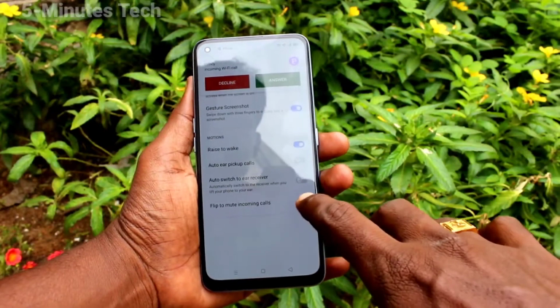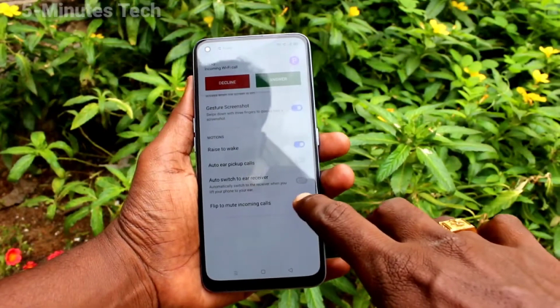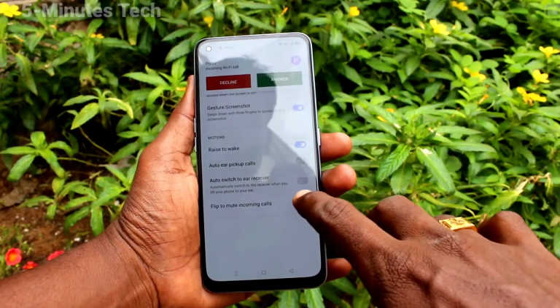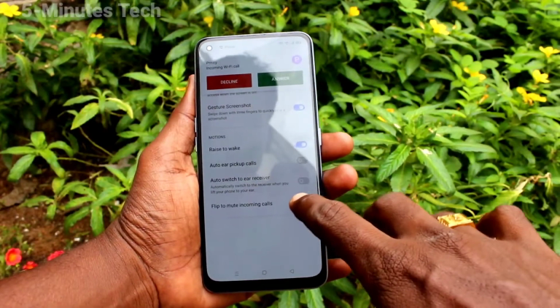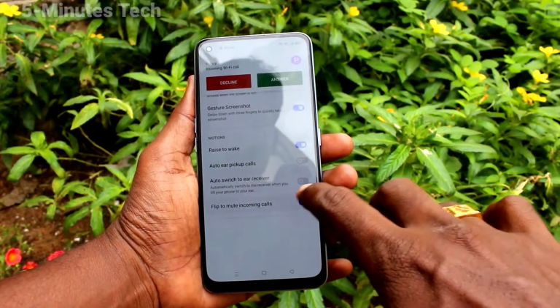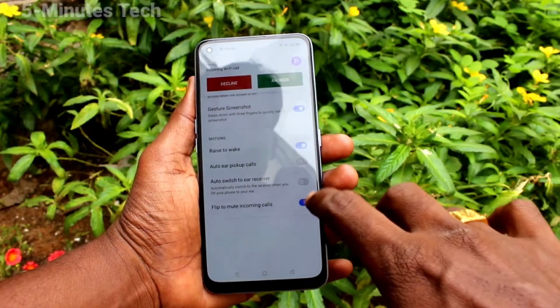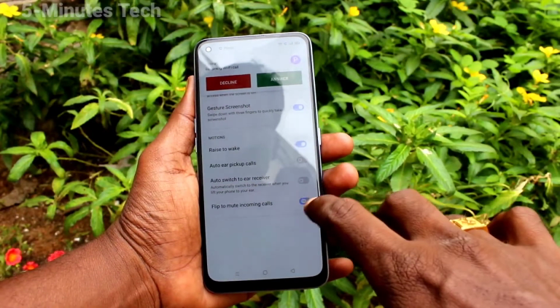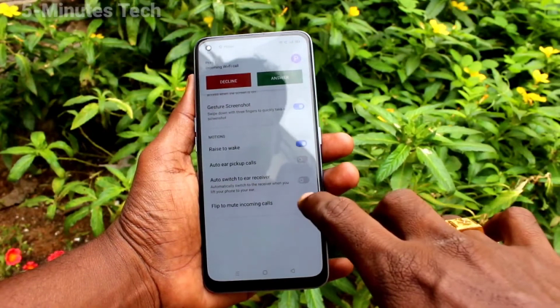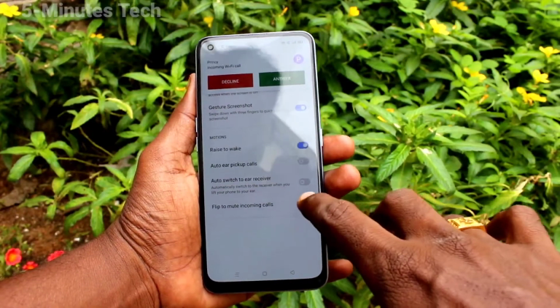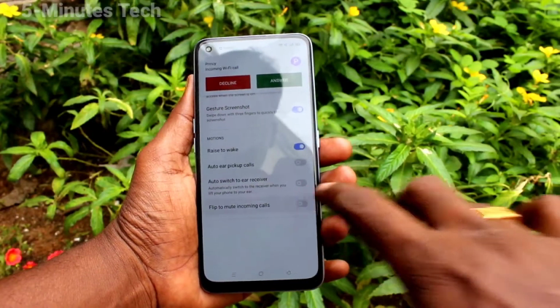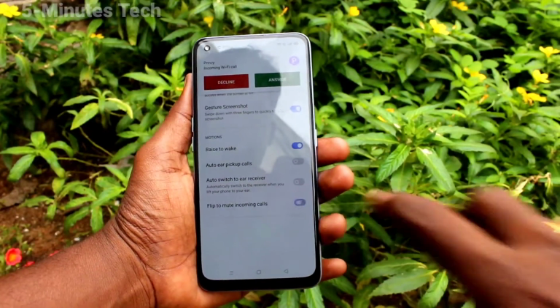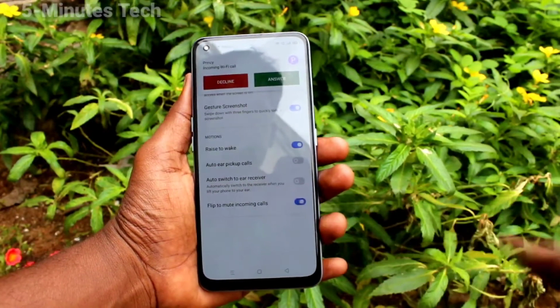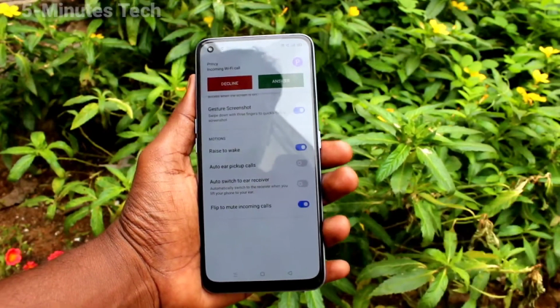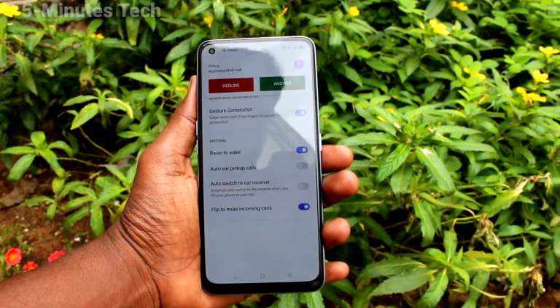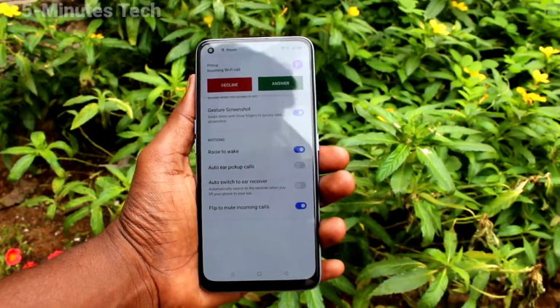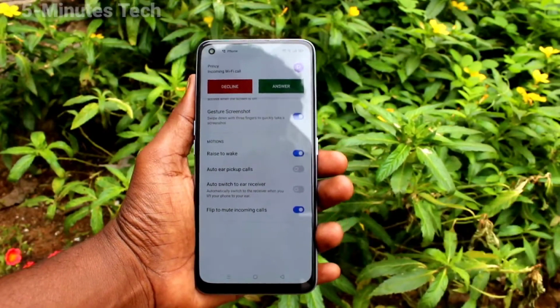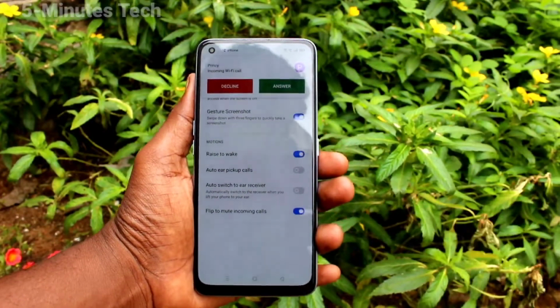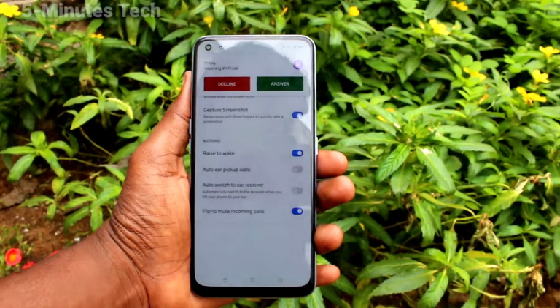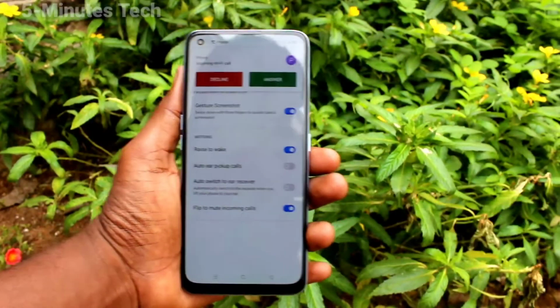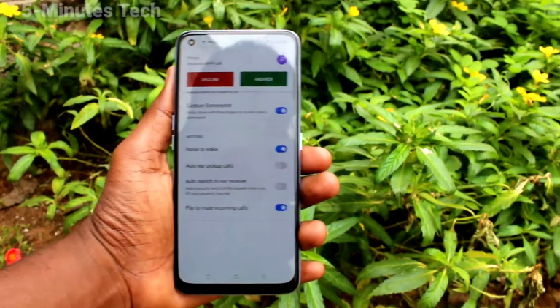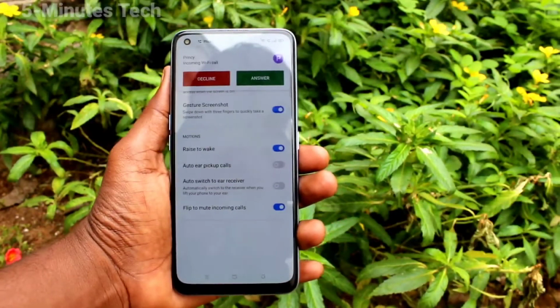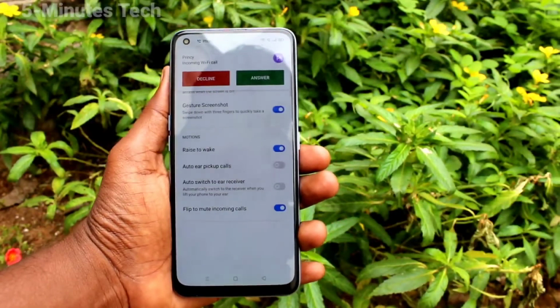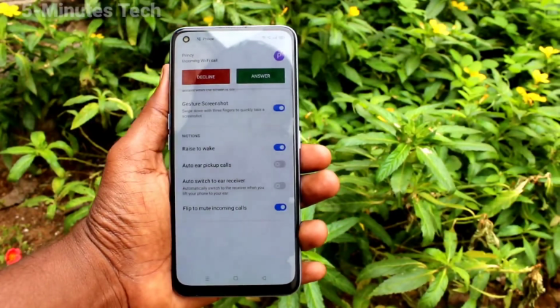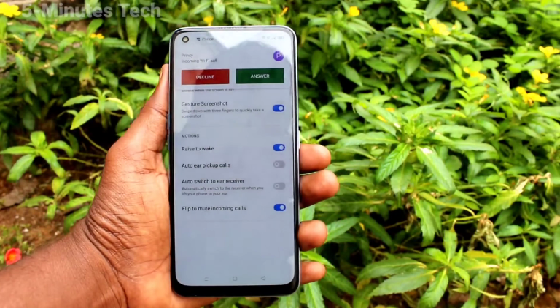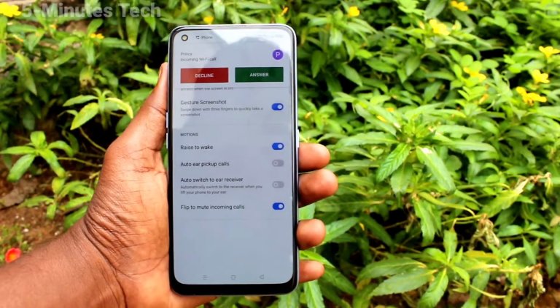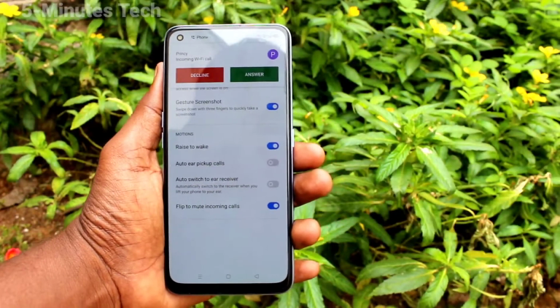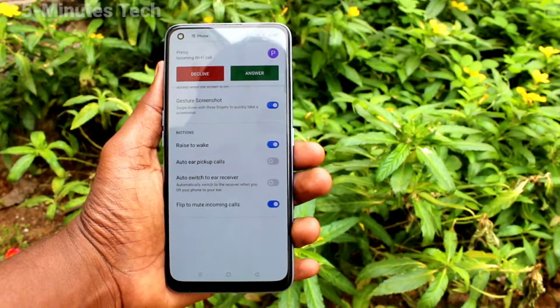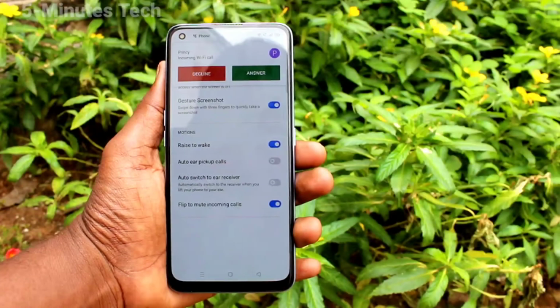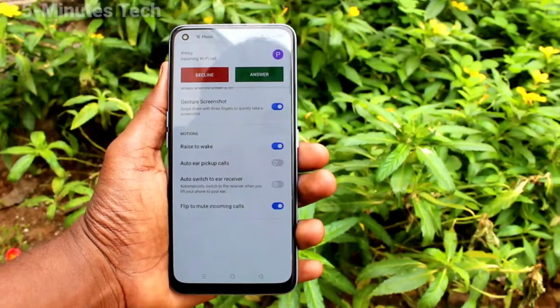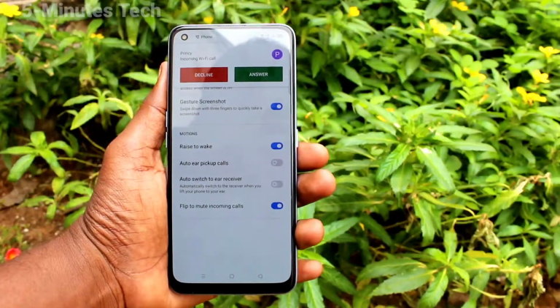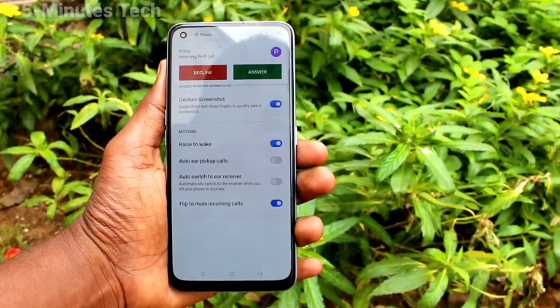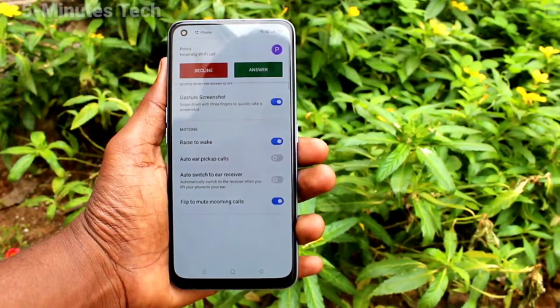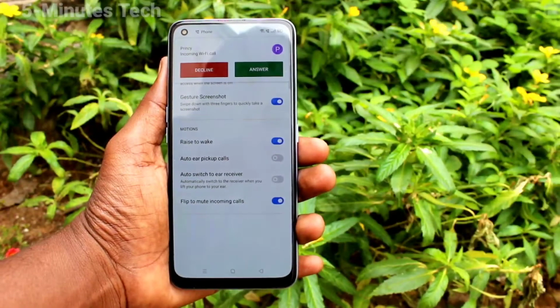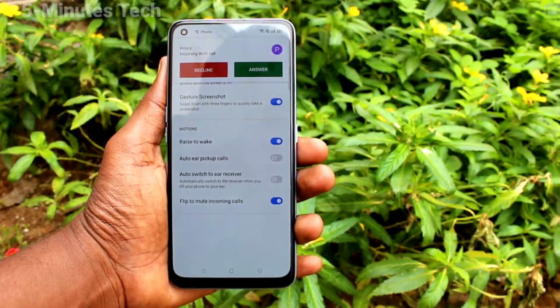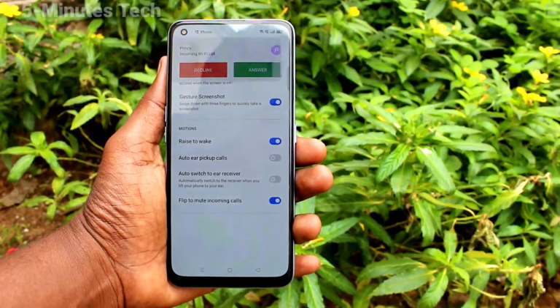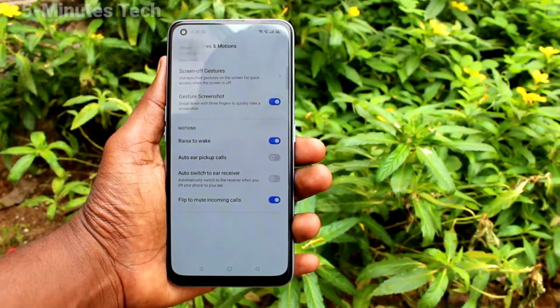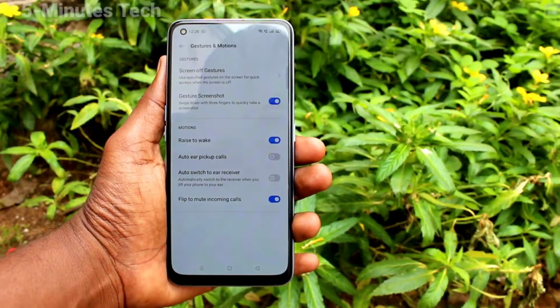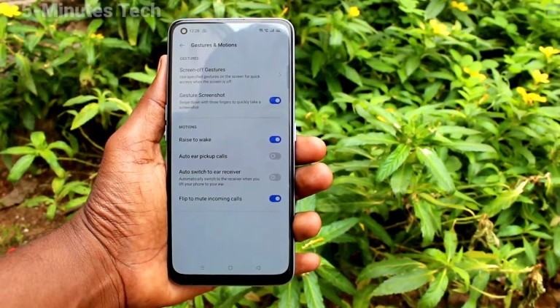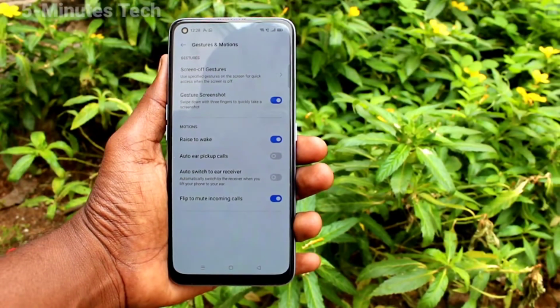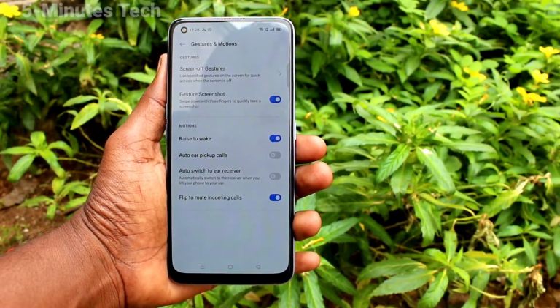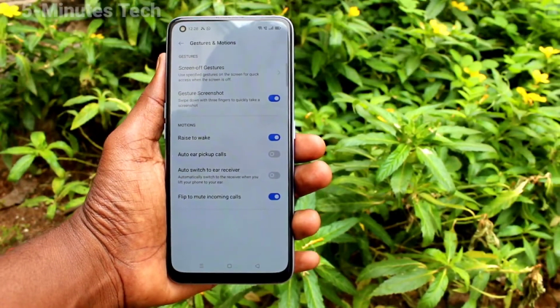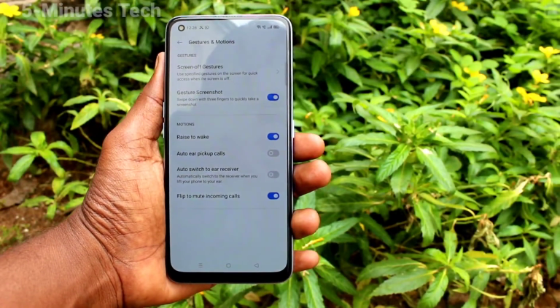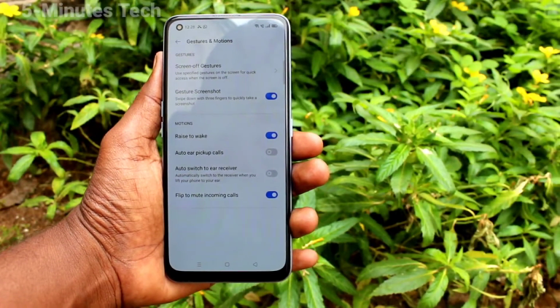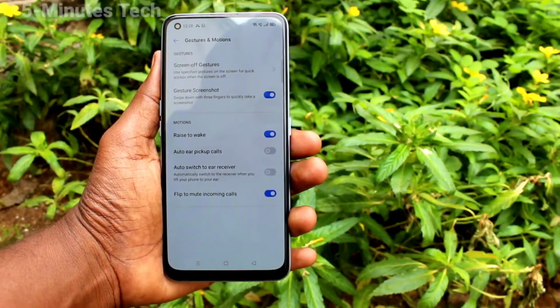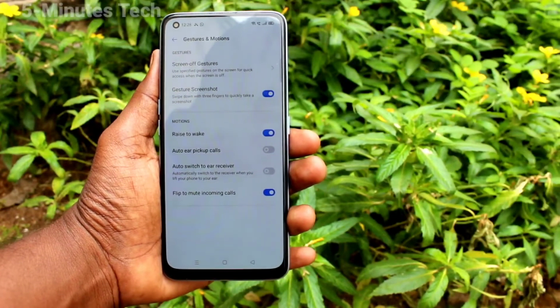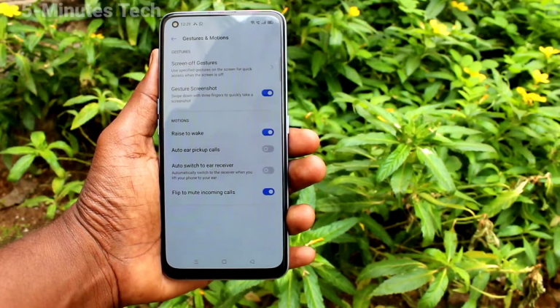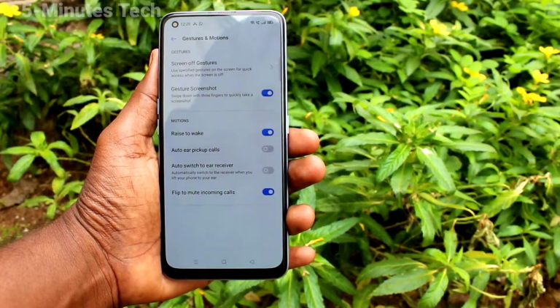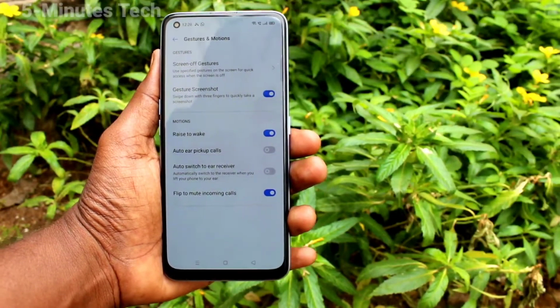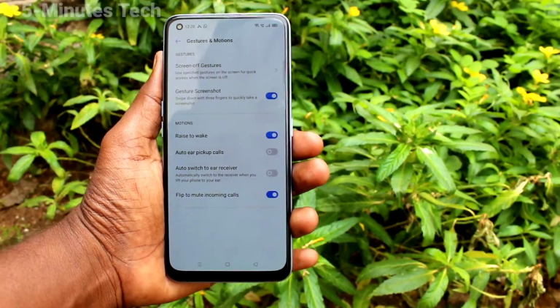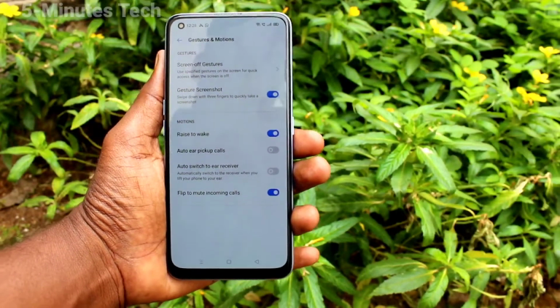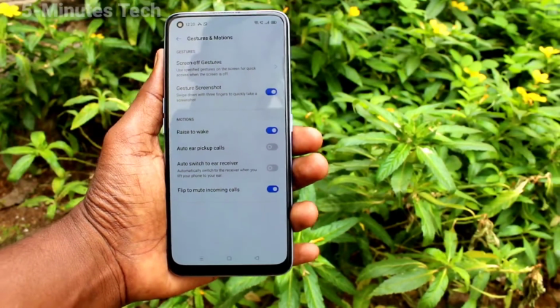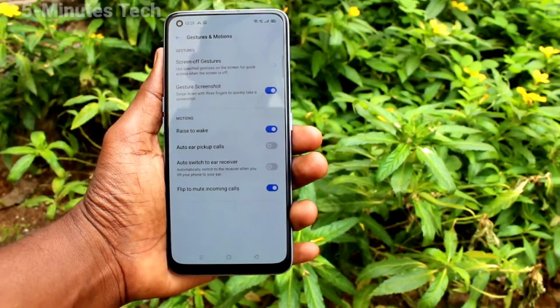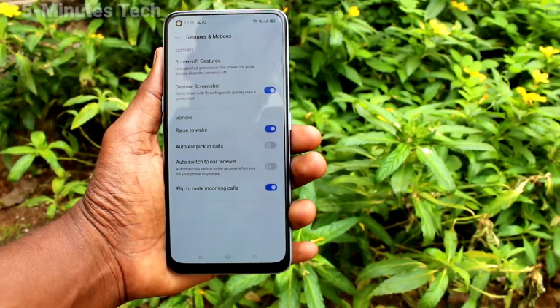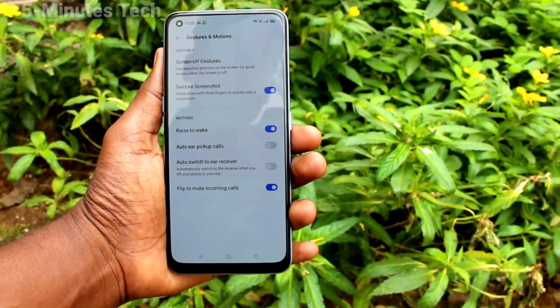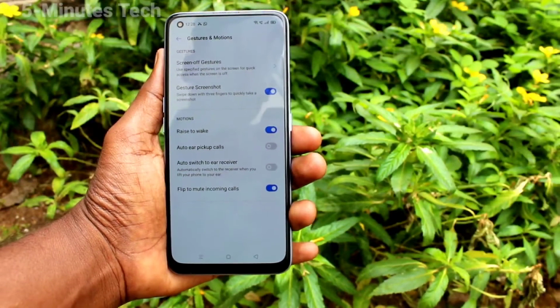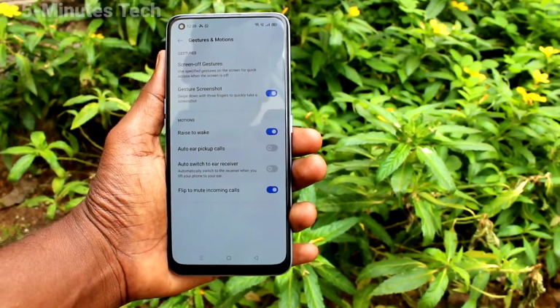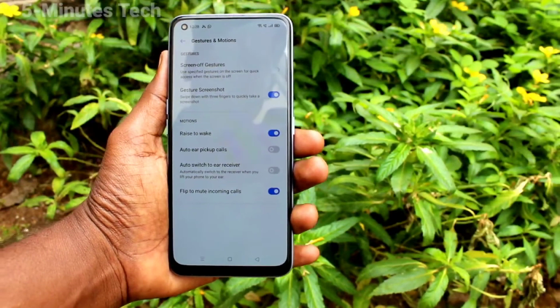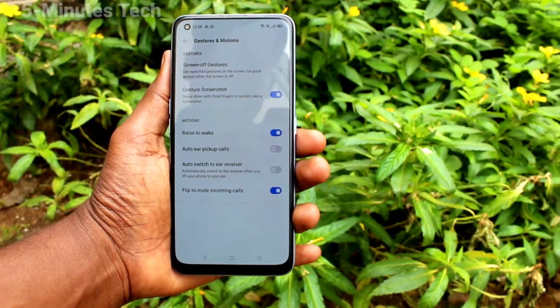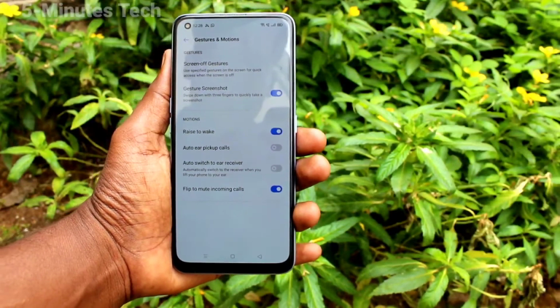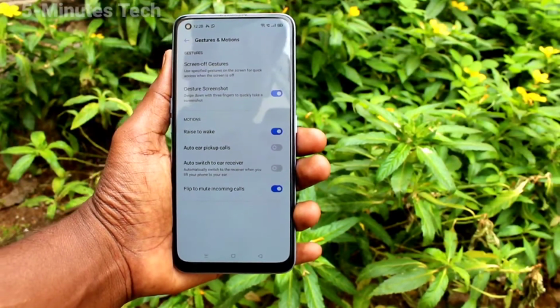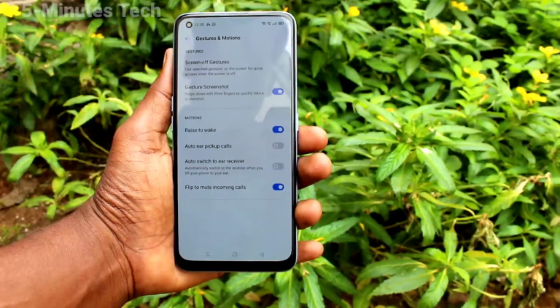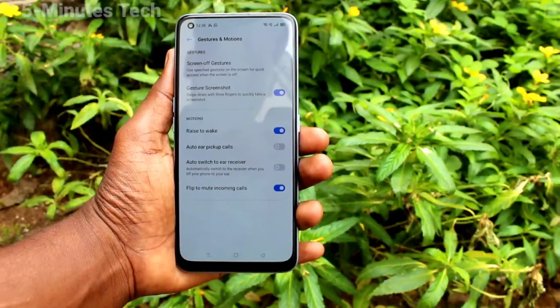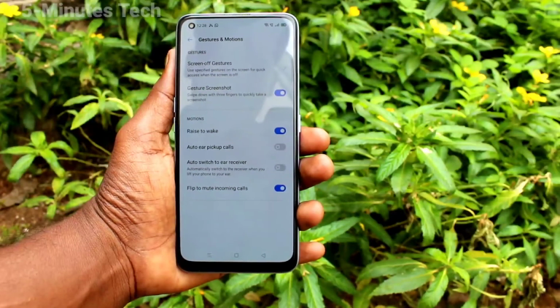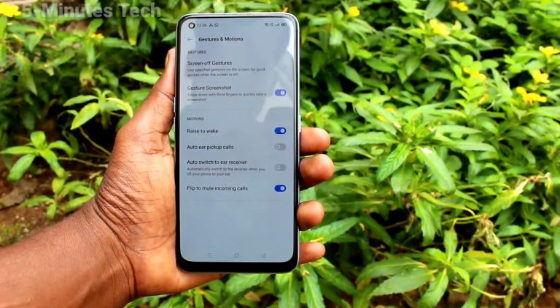Yes, it's muted now. Once again I'll show.